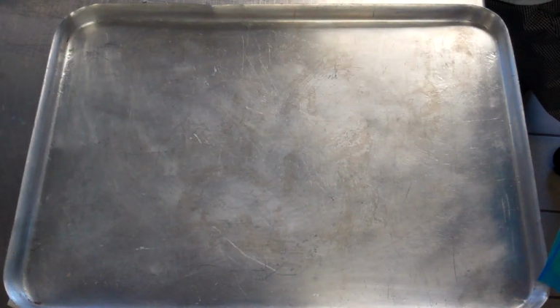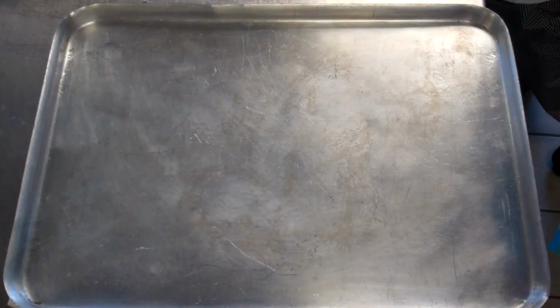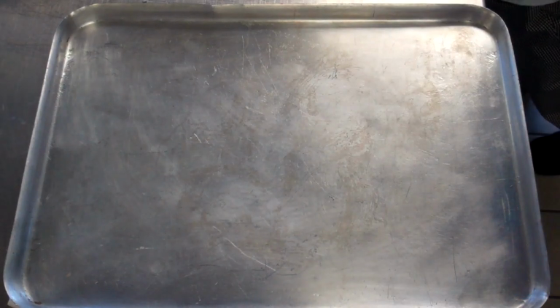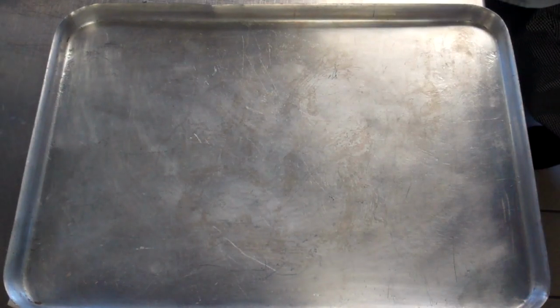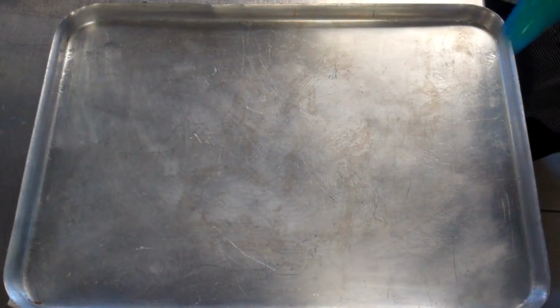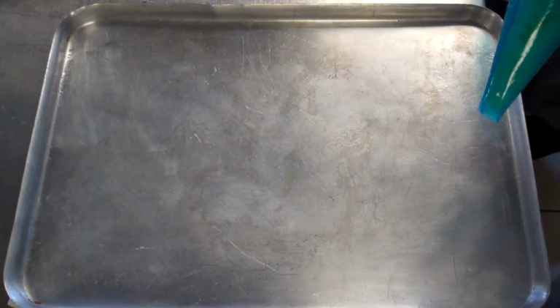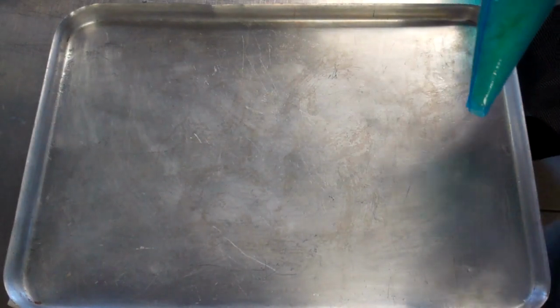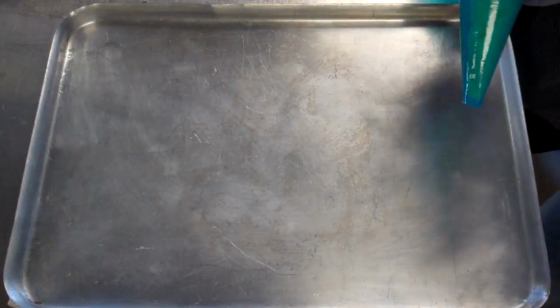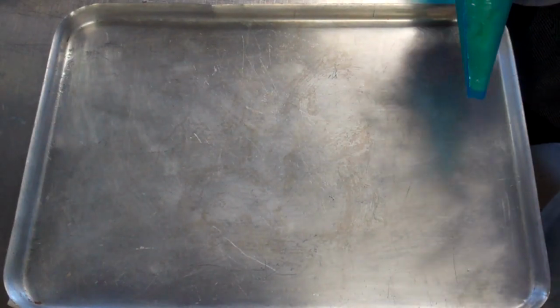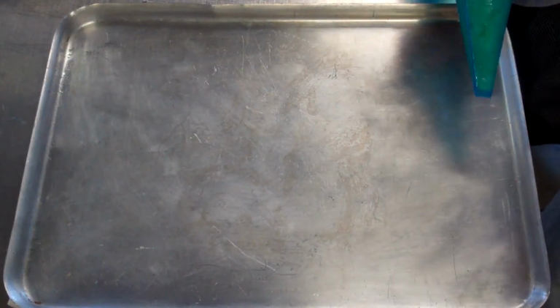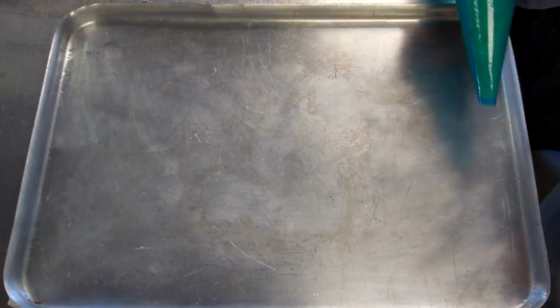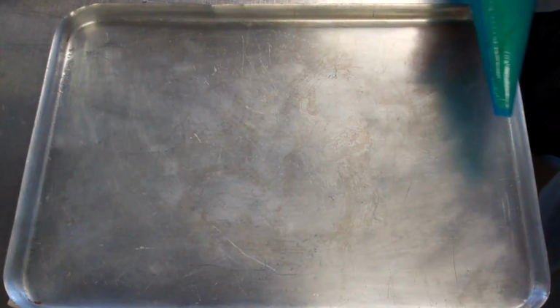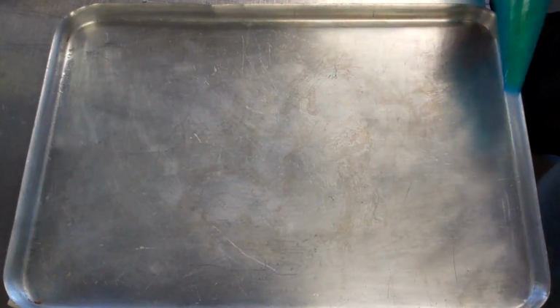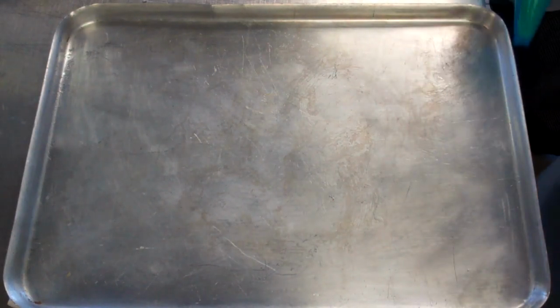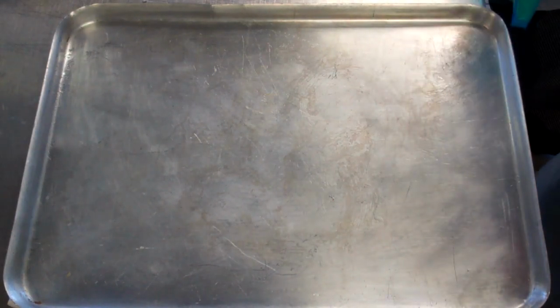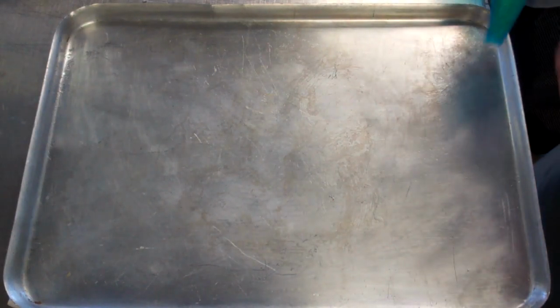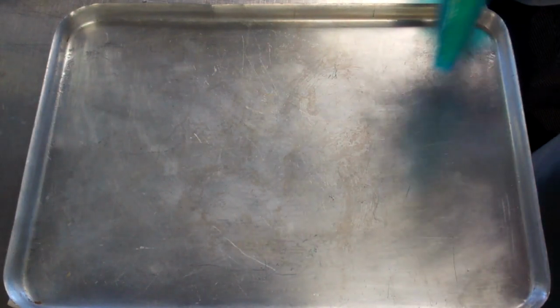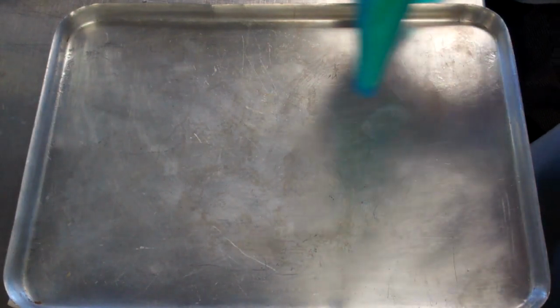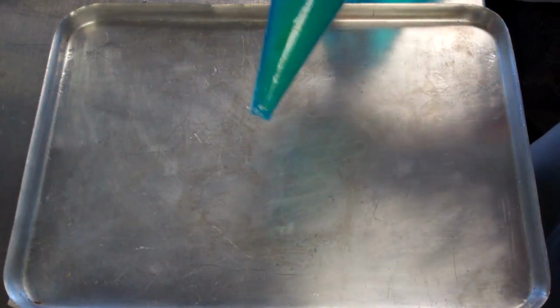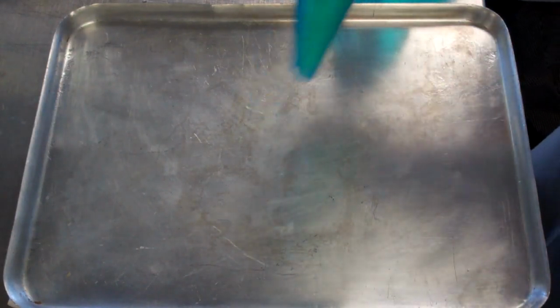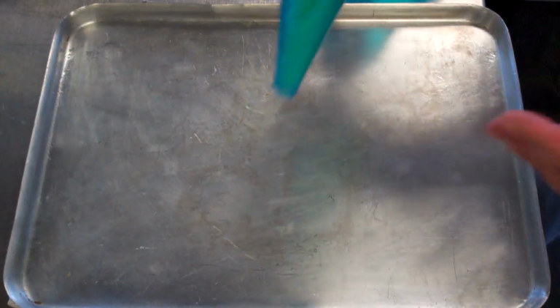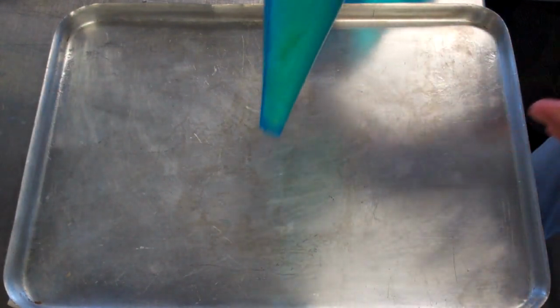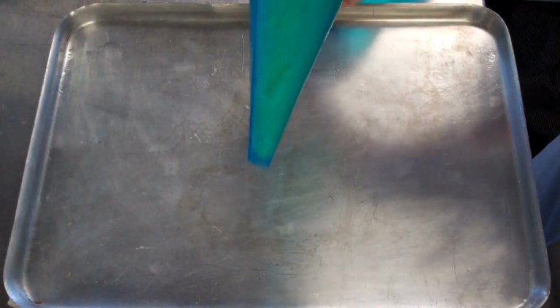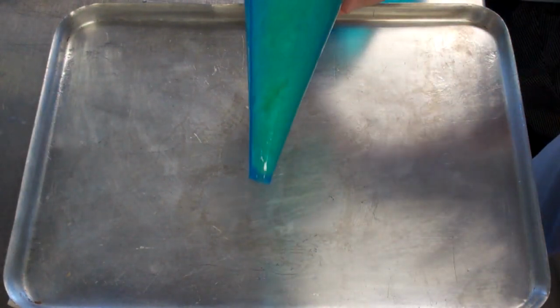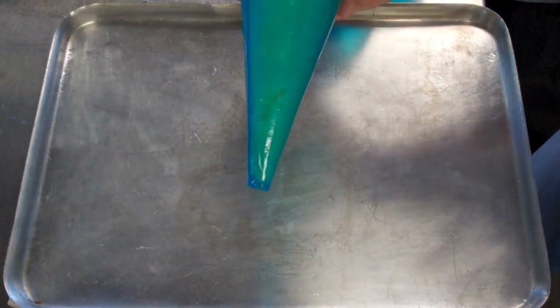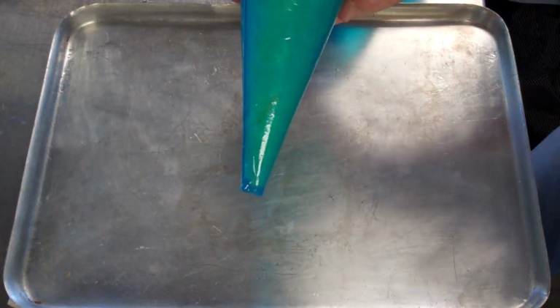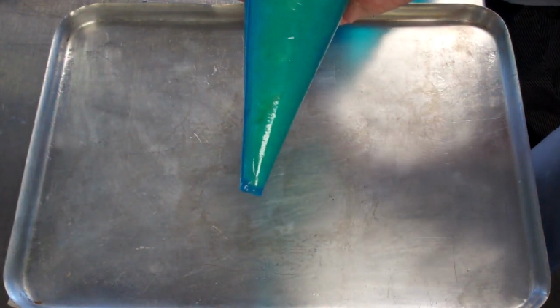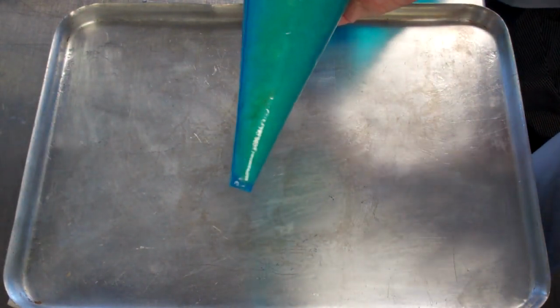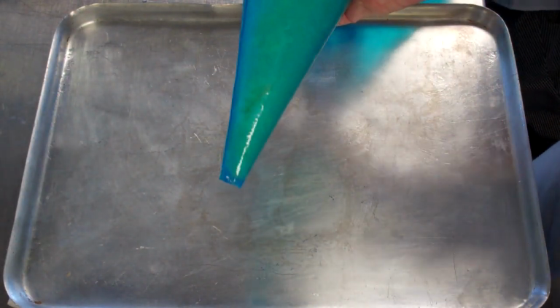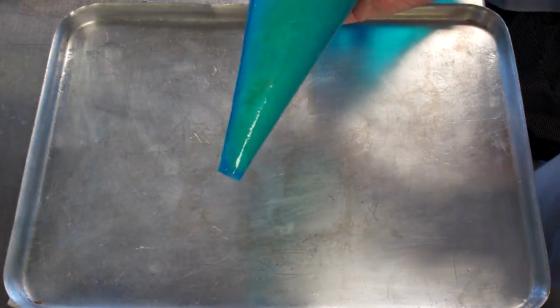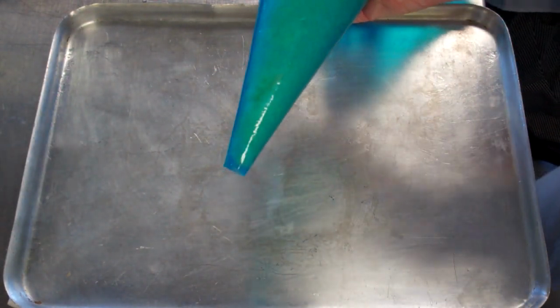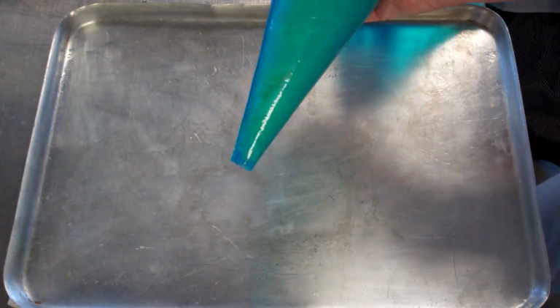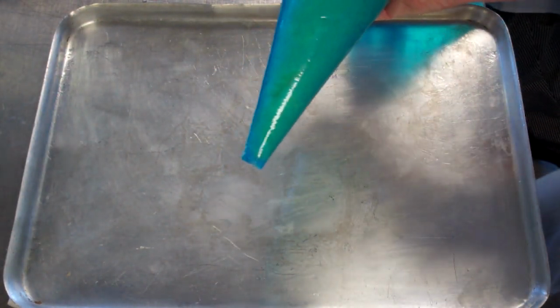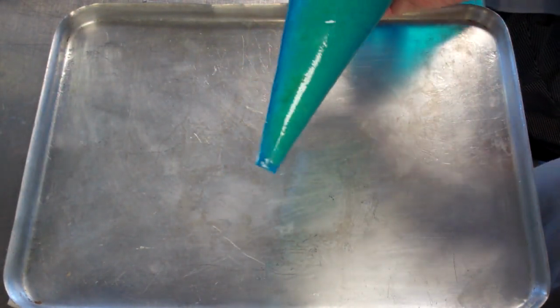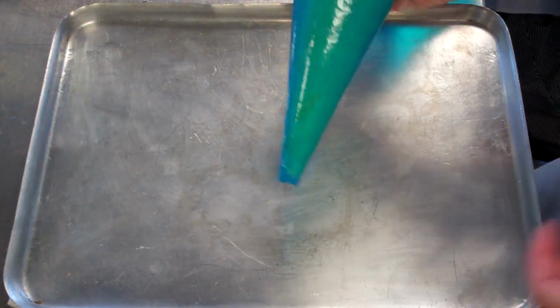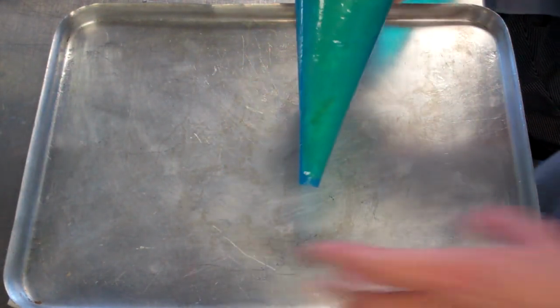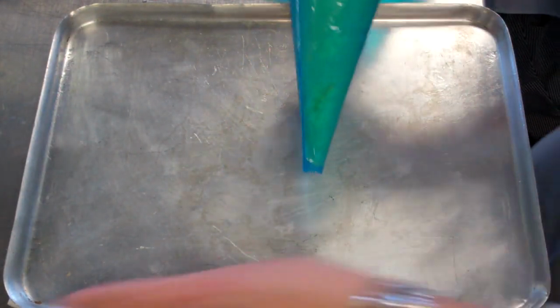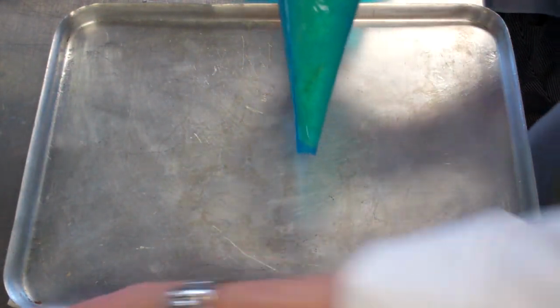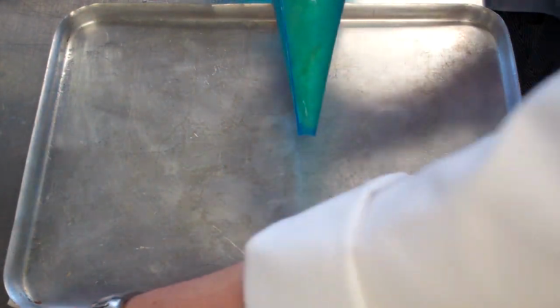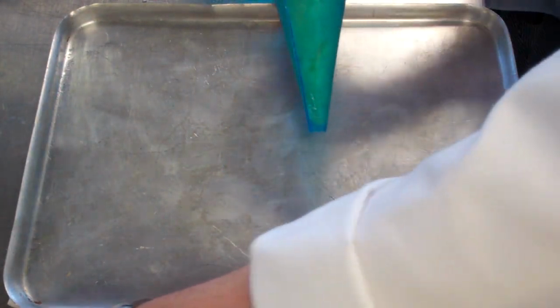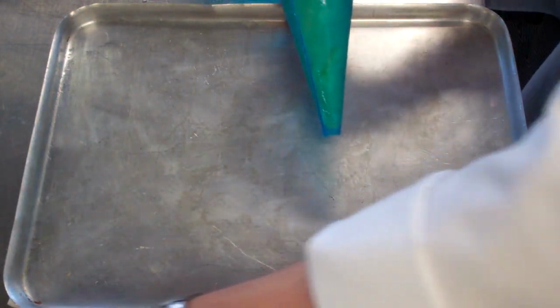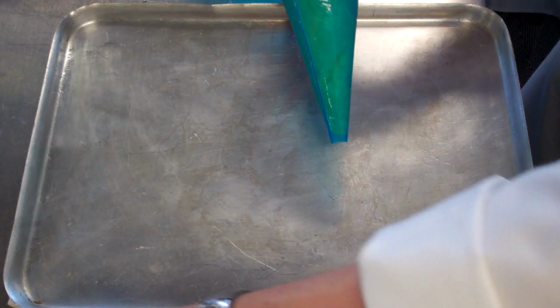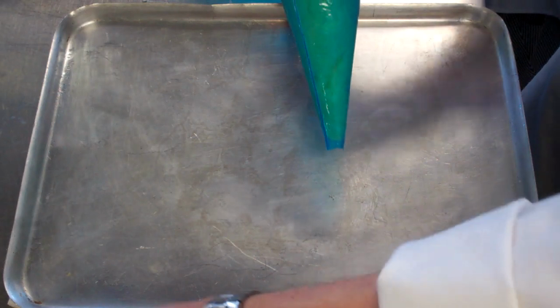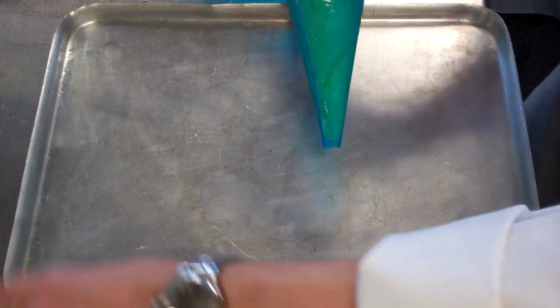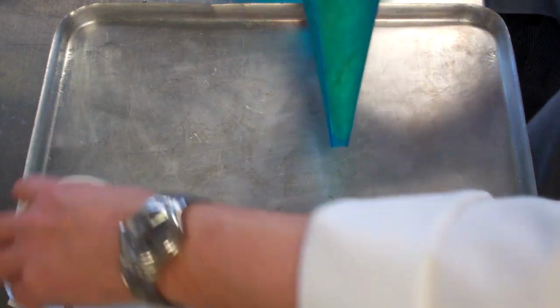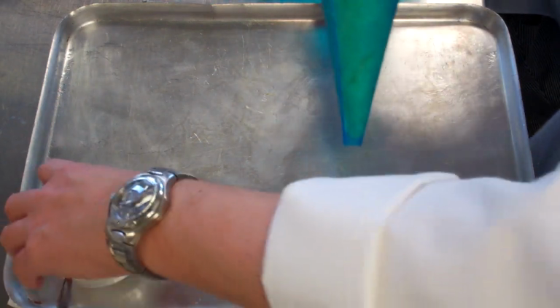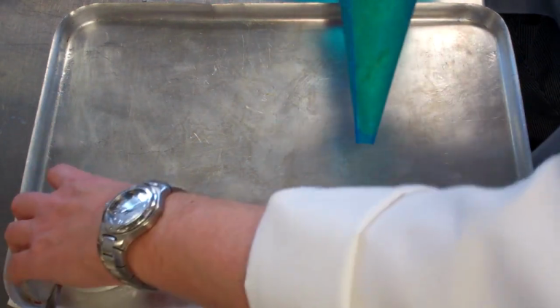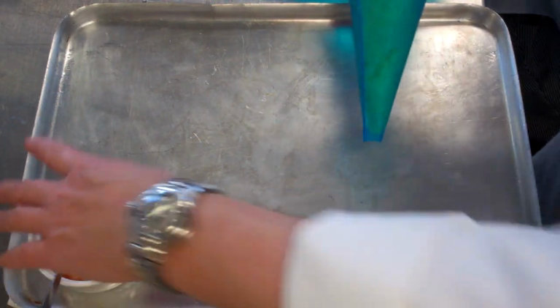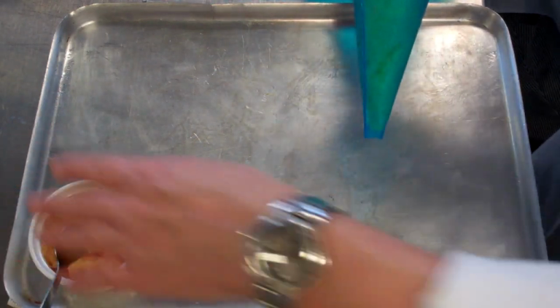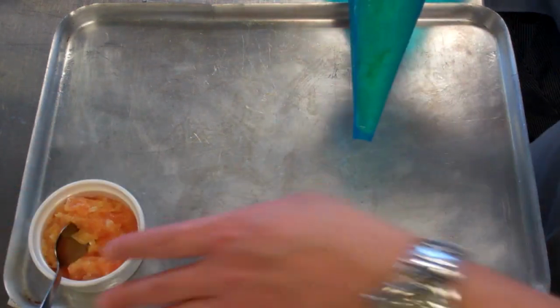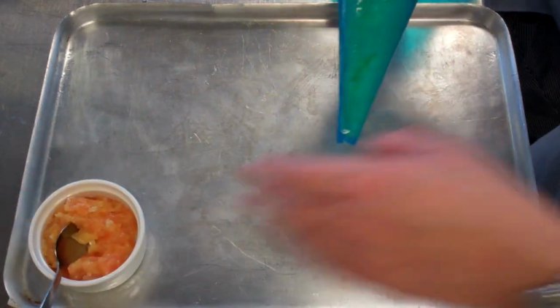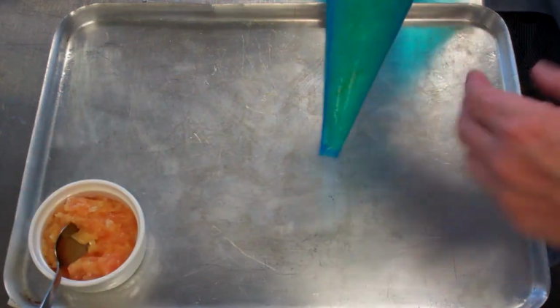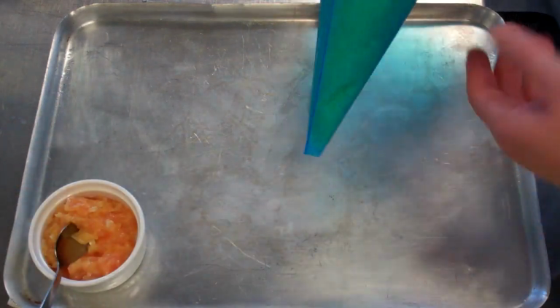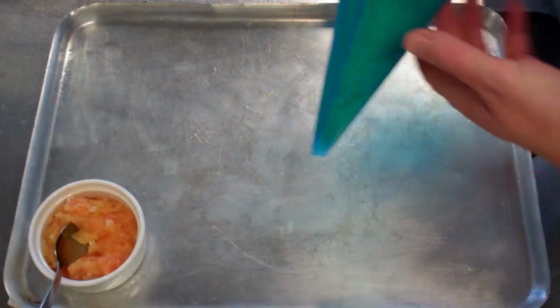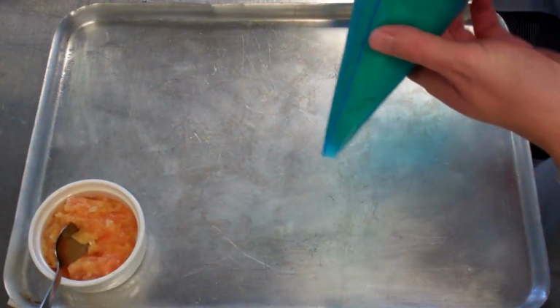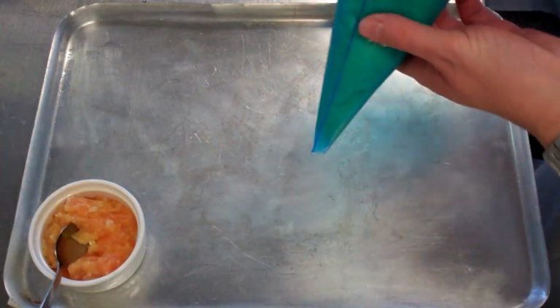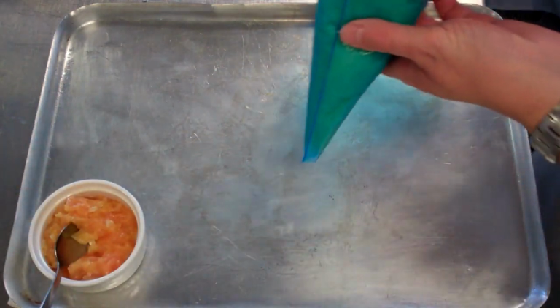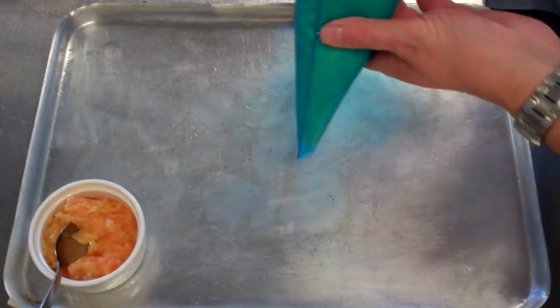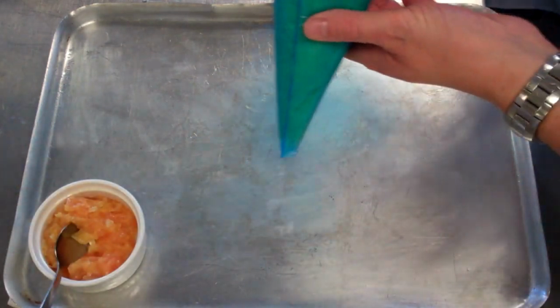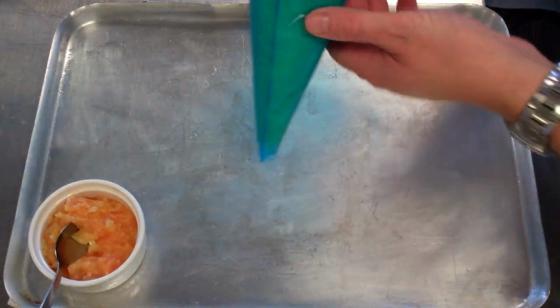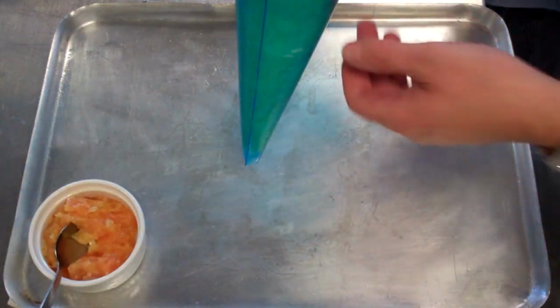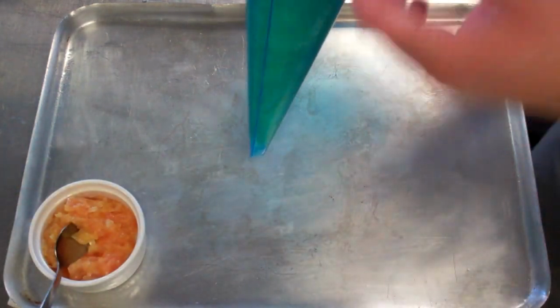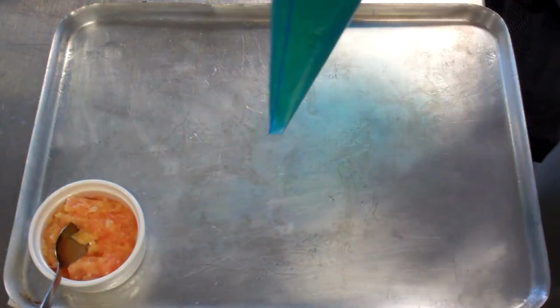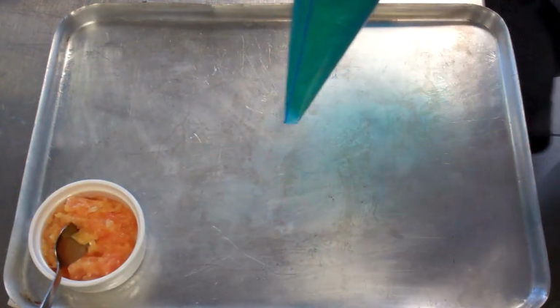We're going to do our marquise here. We have our duchess mix prepared, and I also have my filling ready here for my marquise.